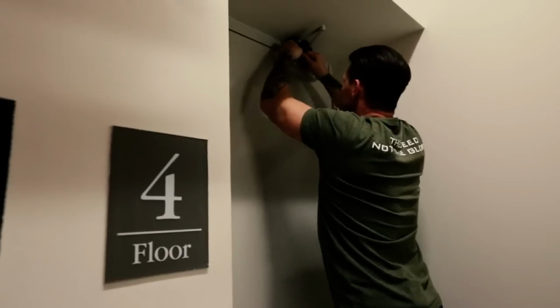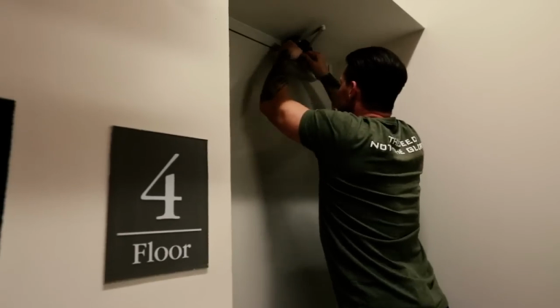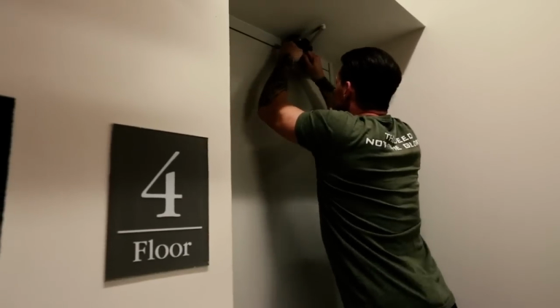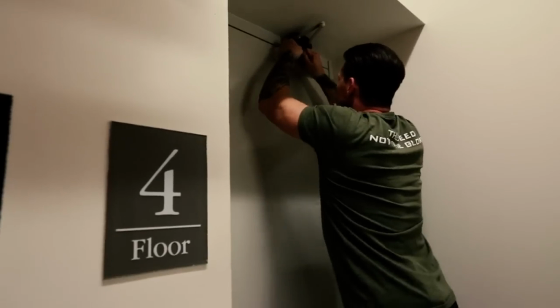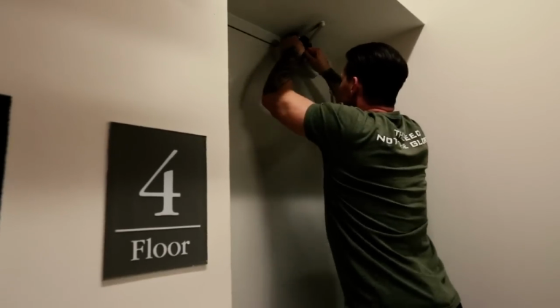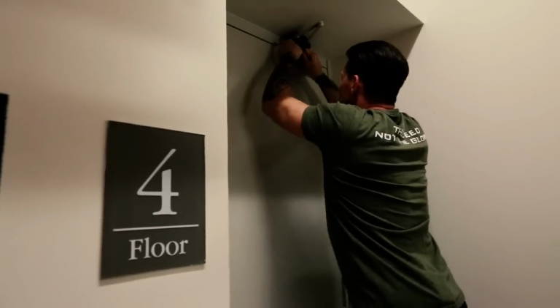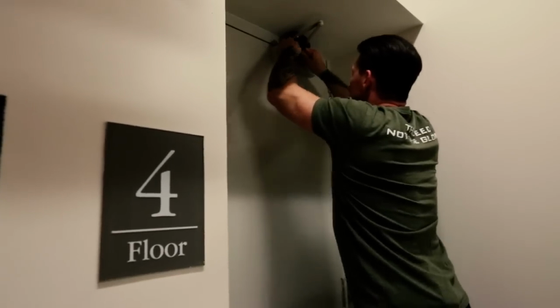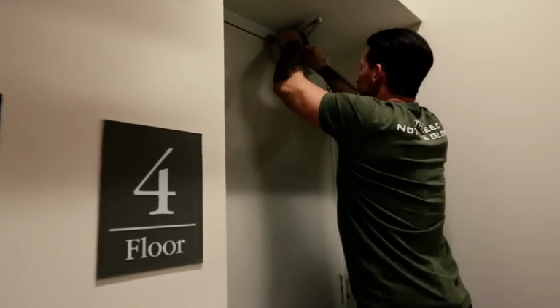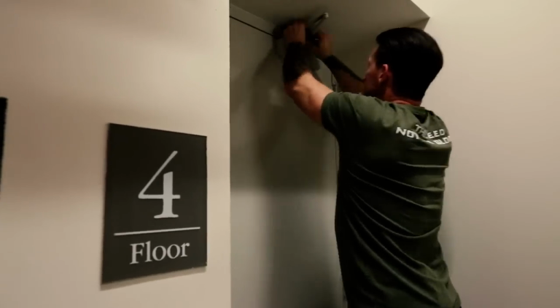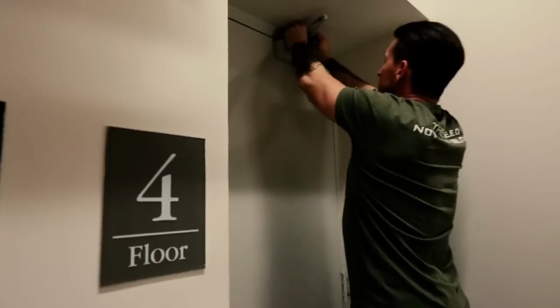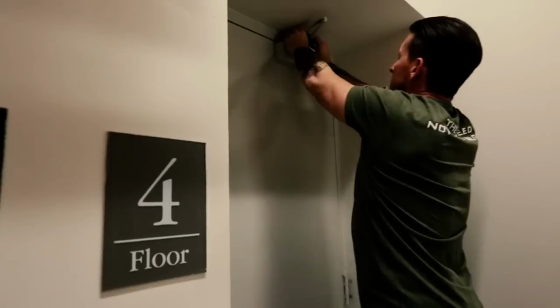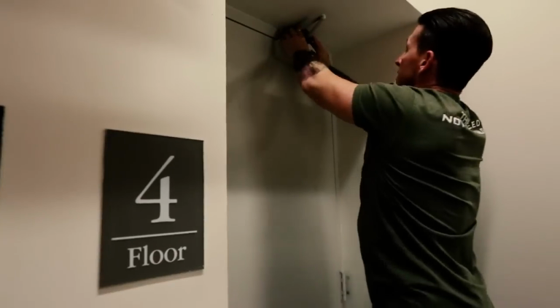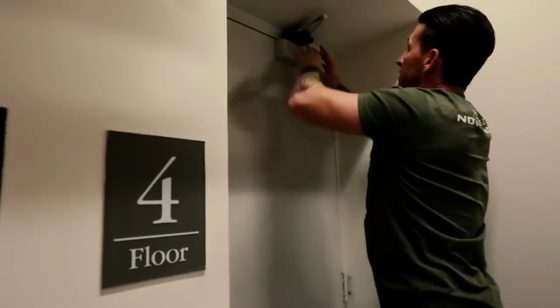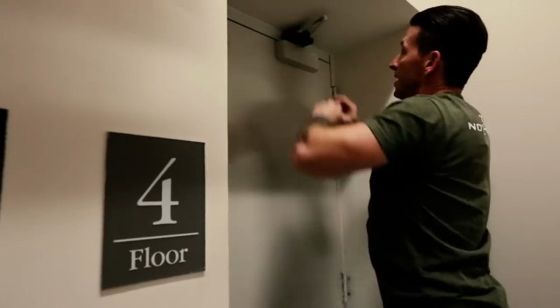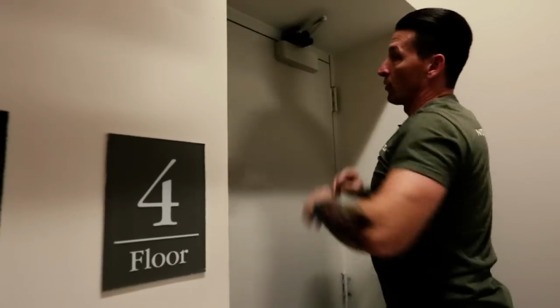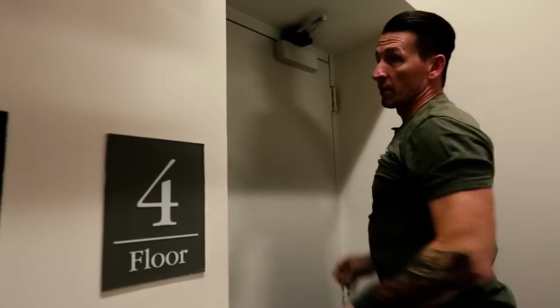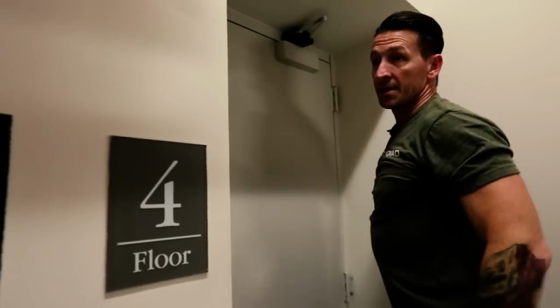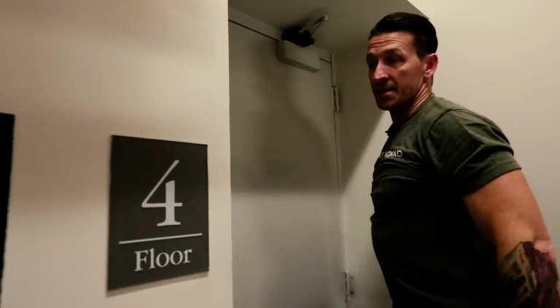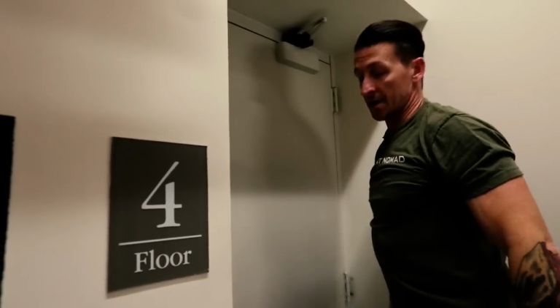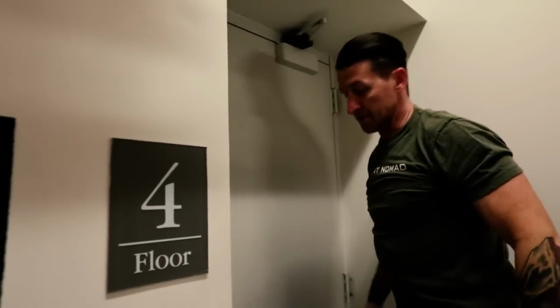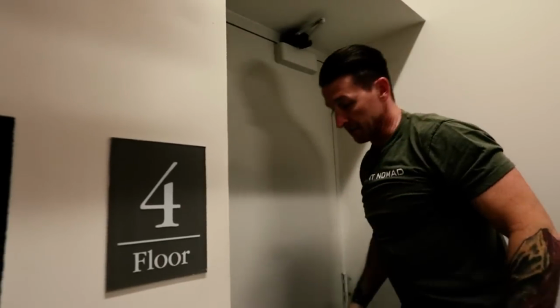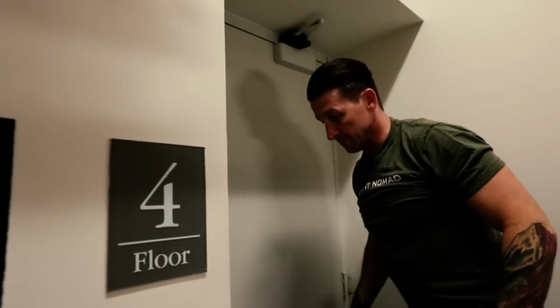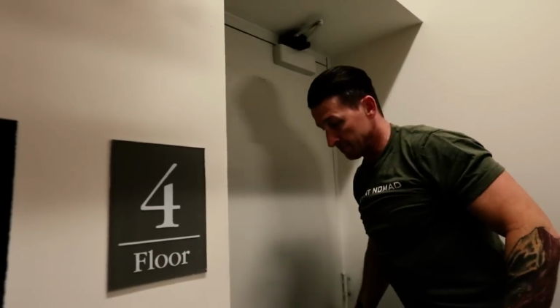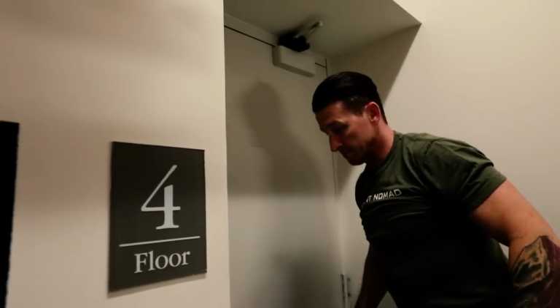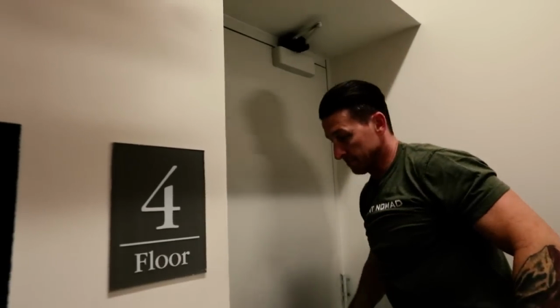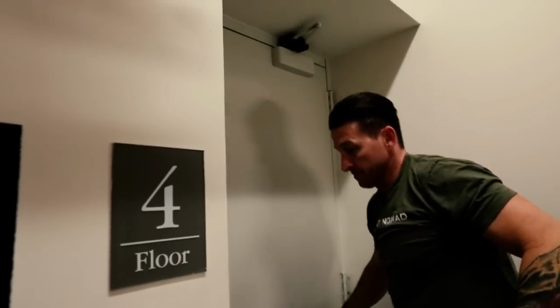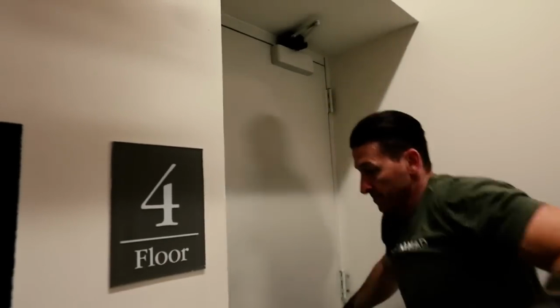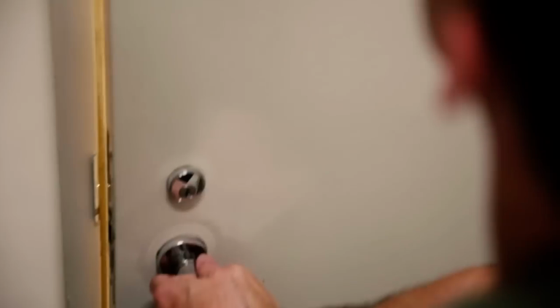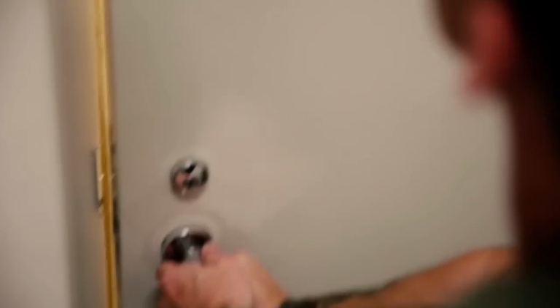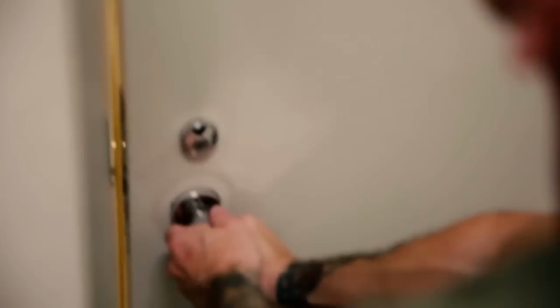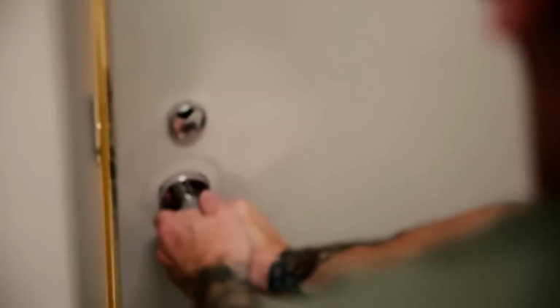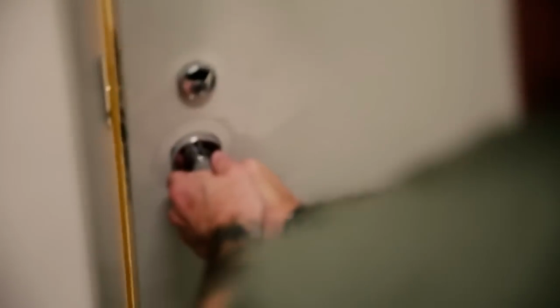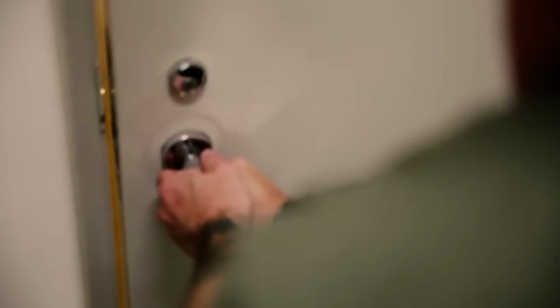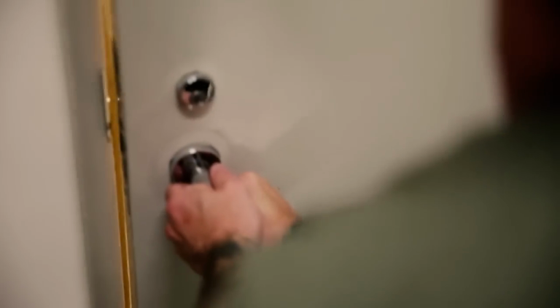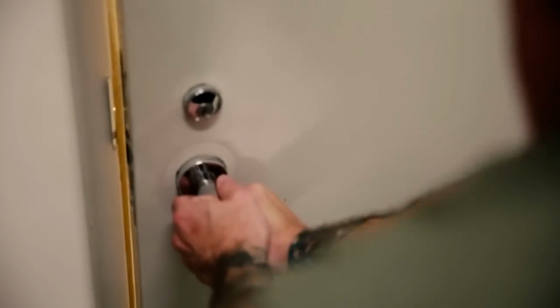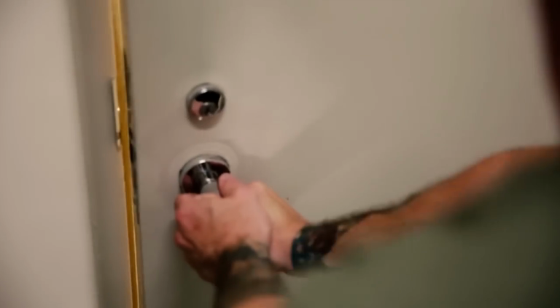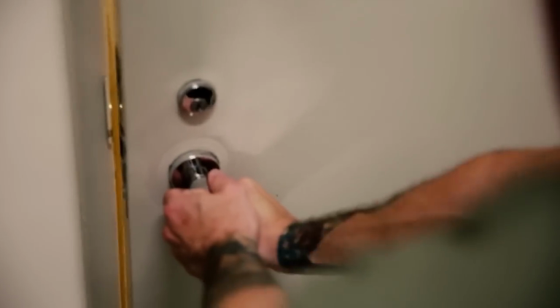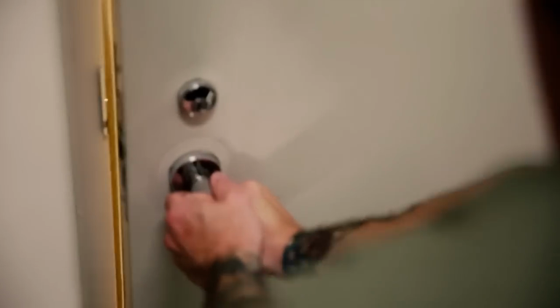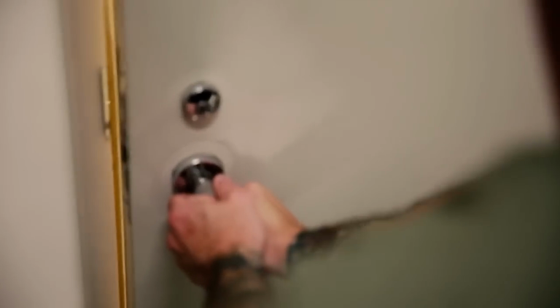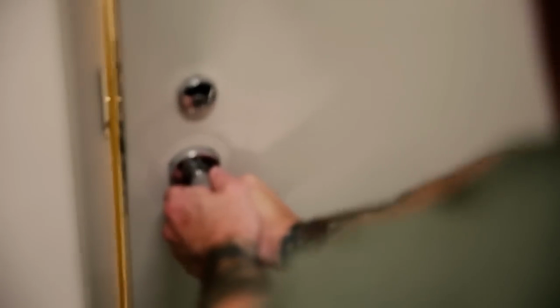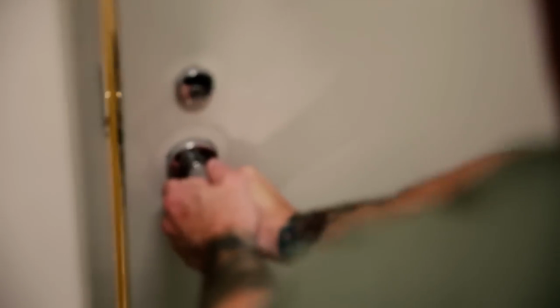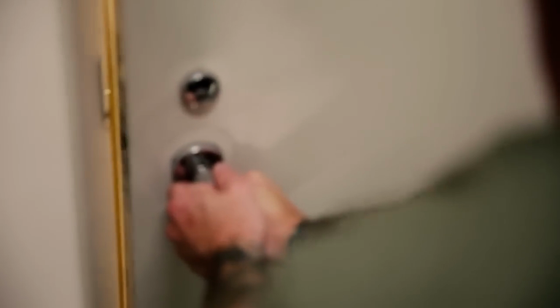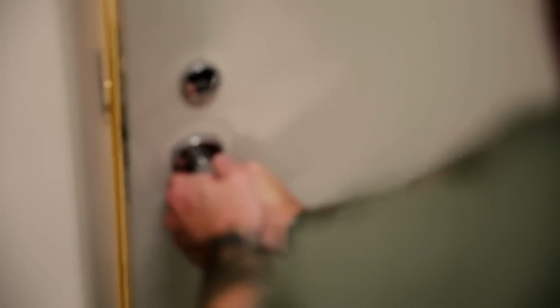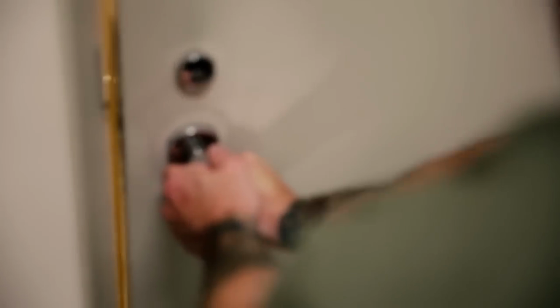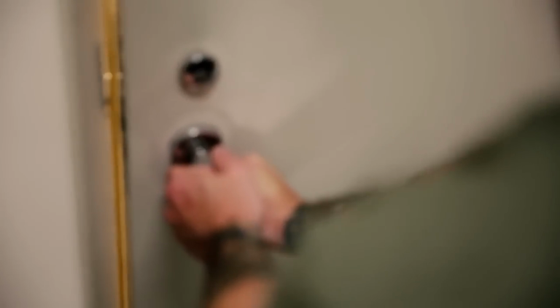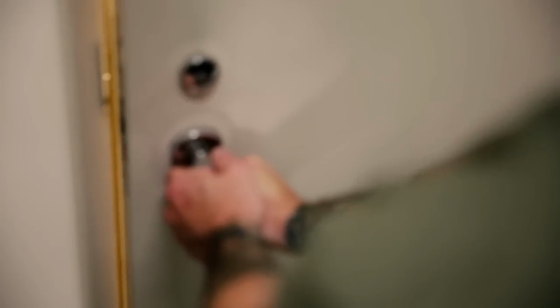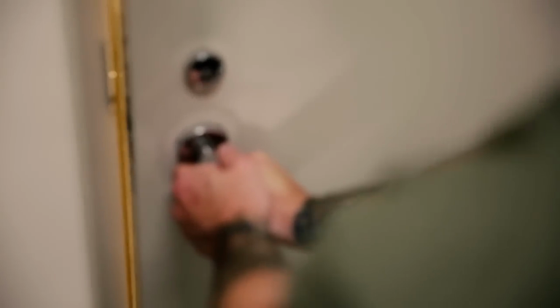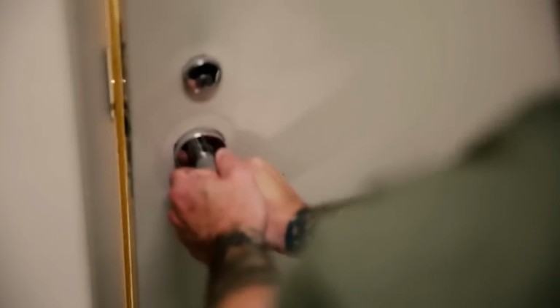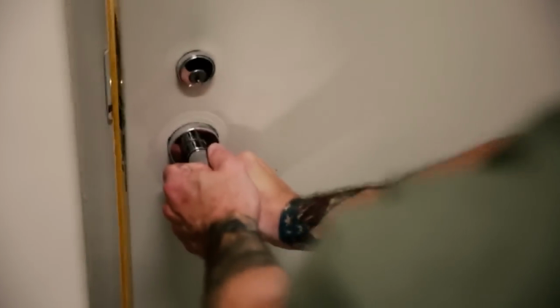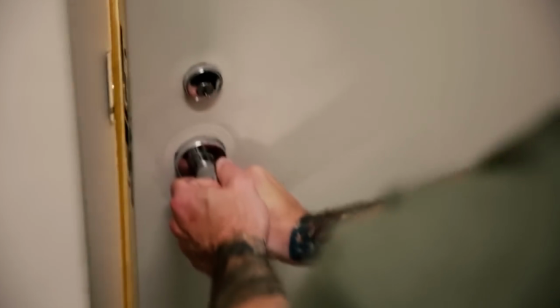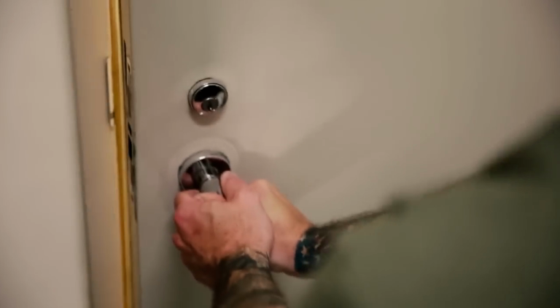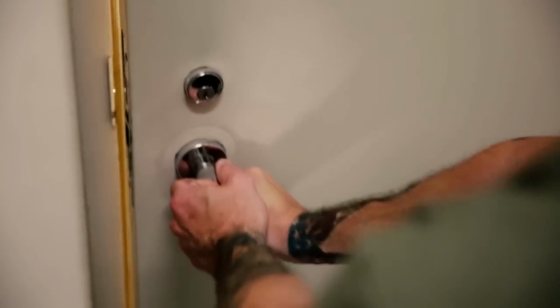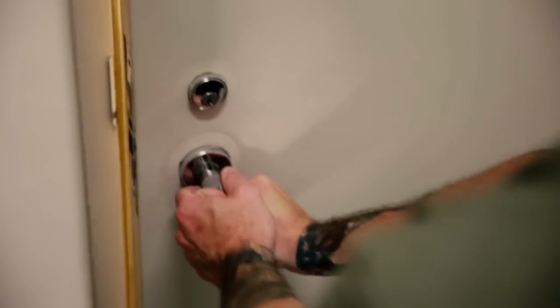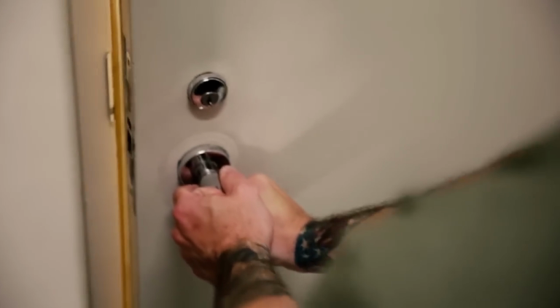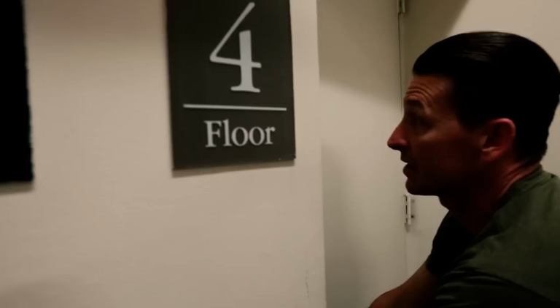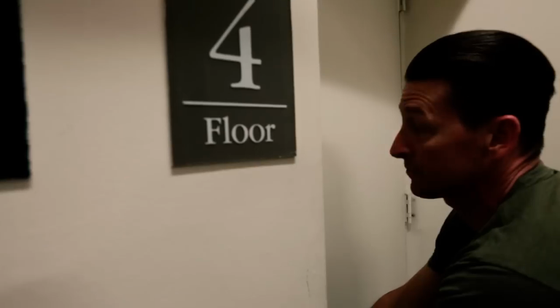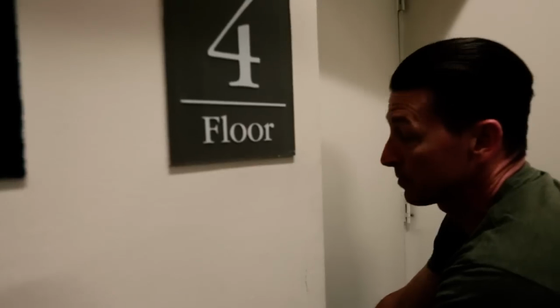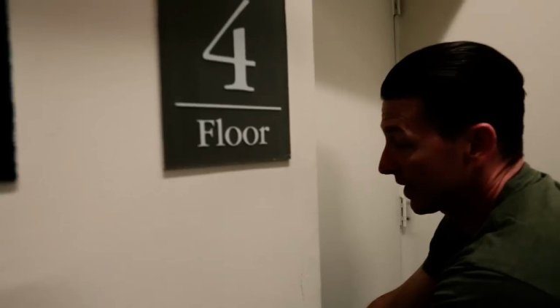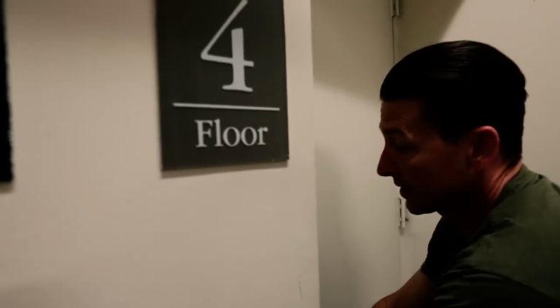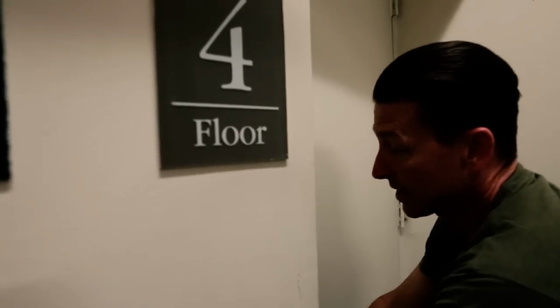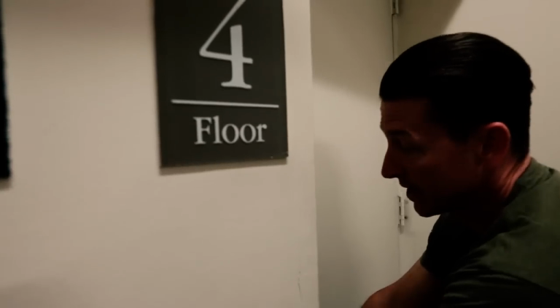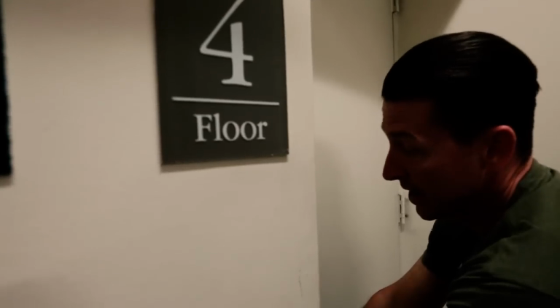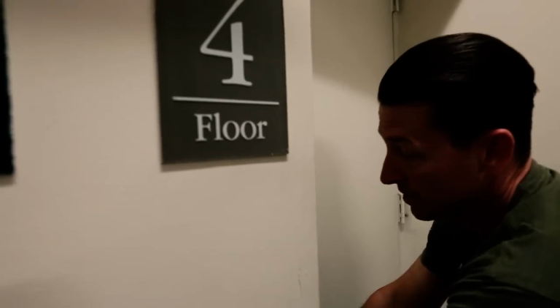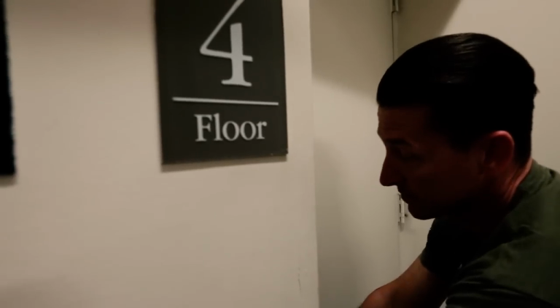There you go. Now we're going to test it. It's going to give a little but not all the way, and it's enough to keep a bad guy out.